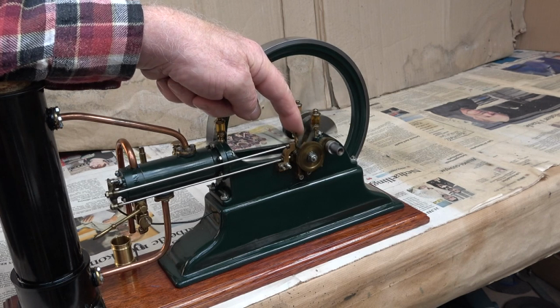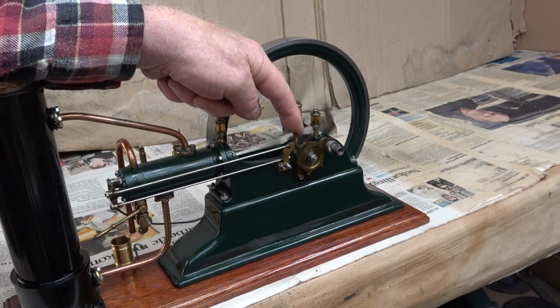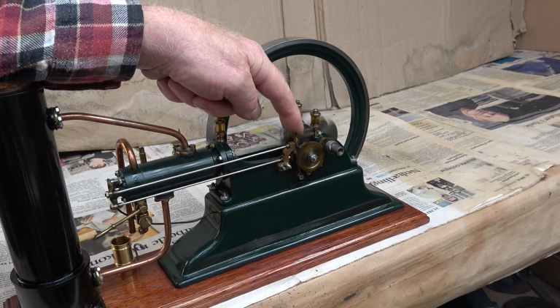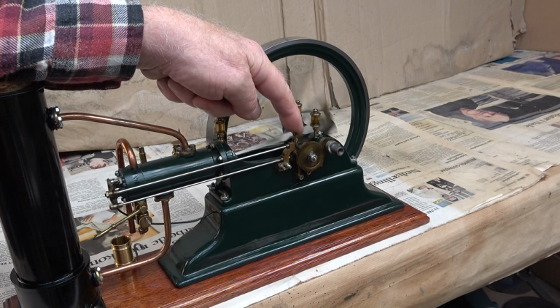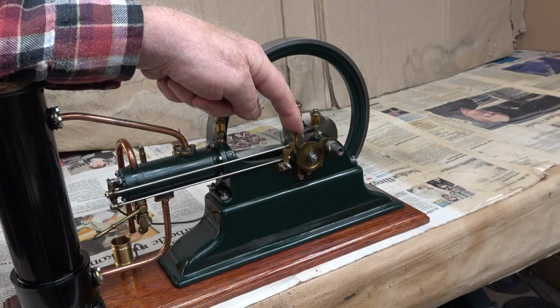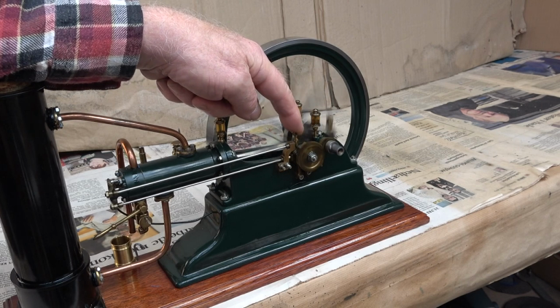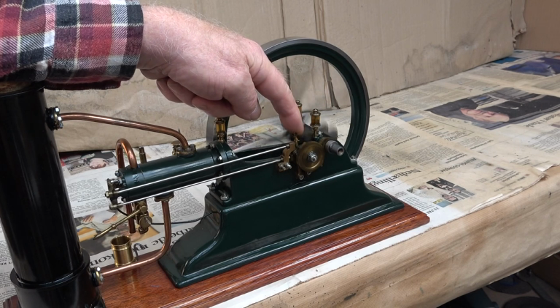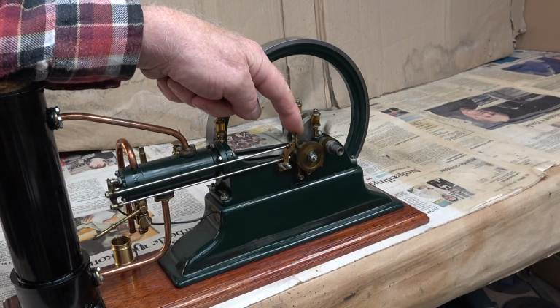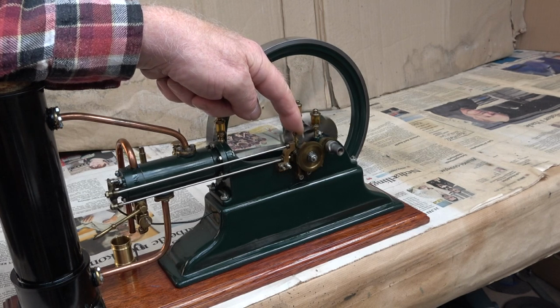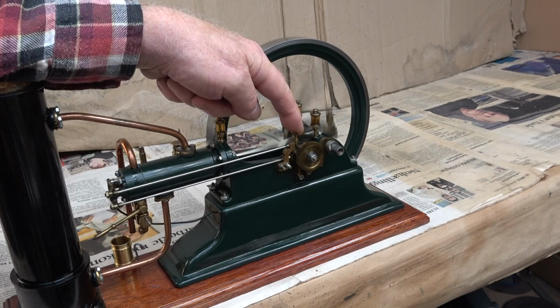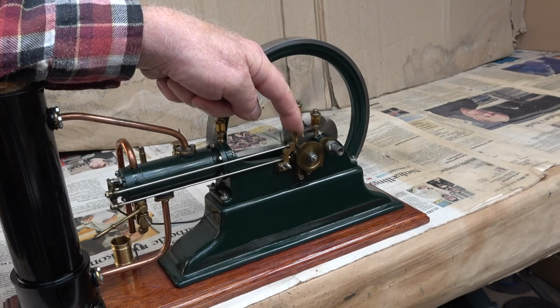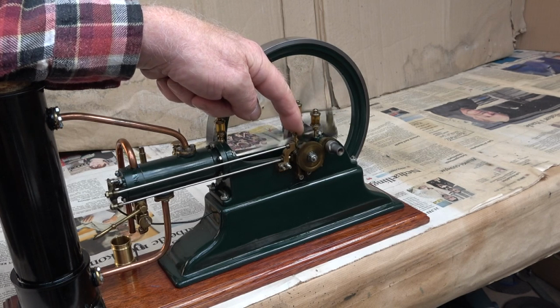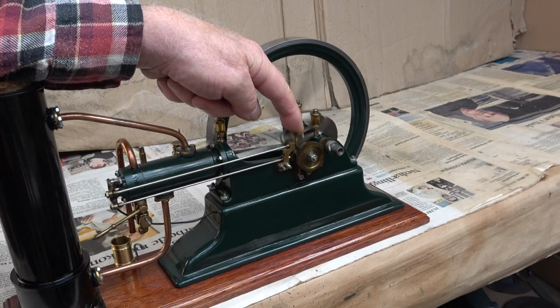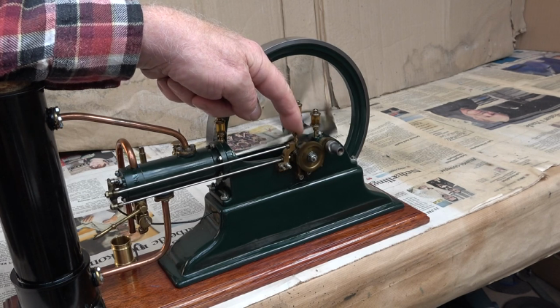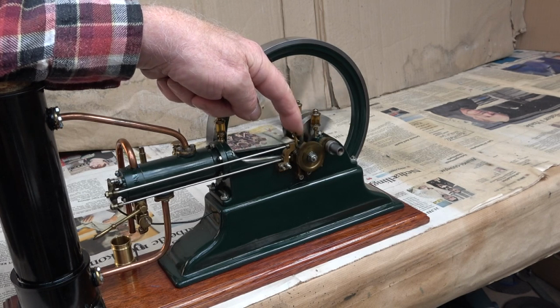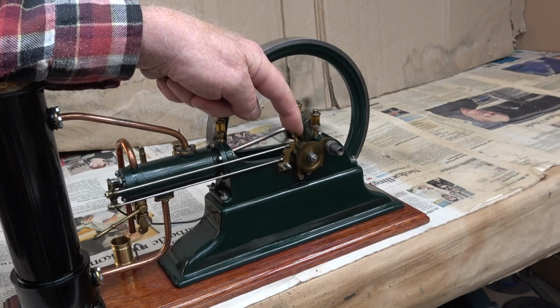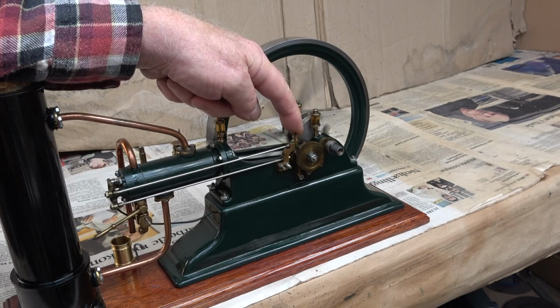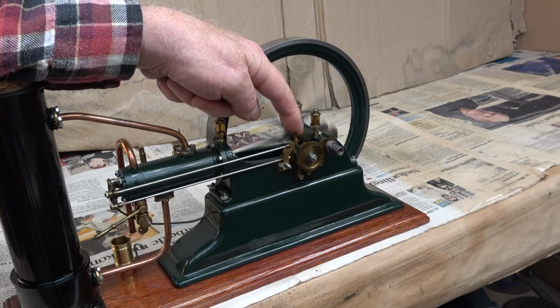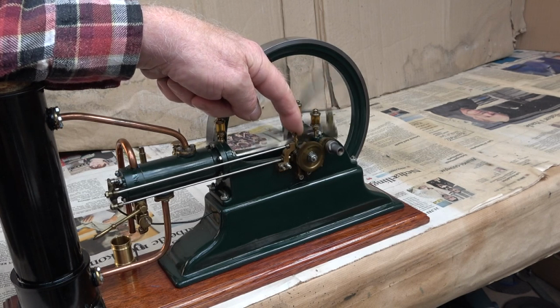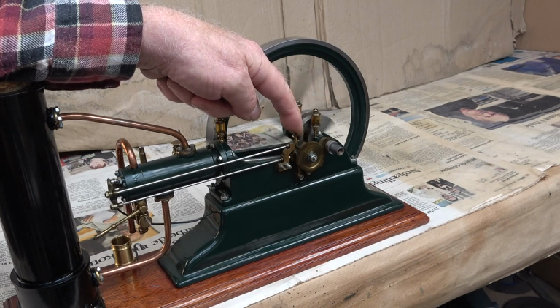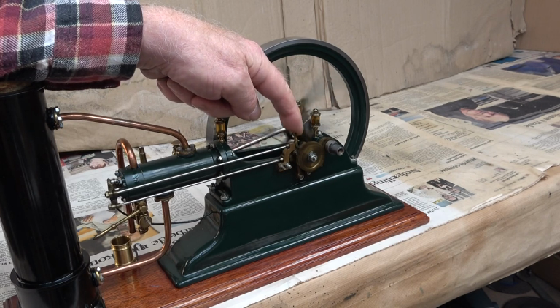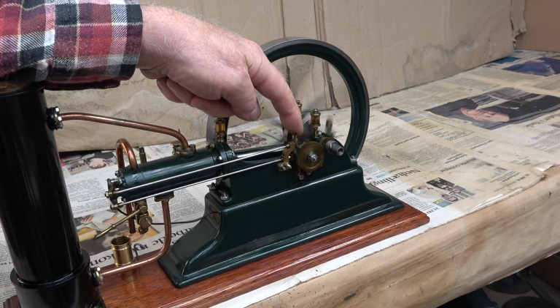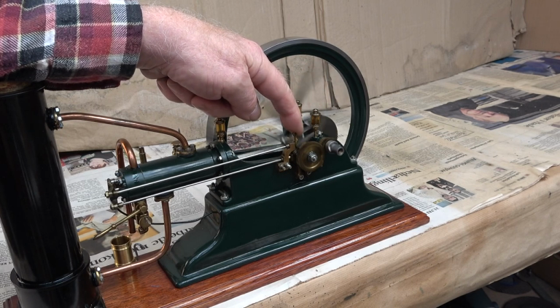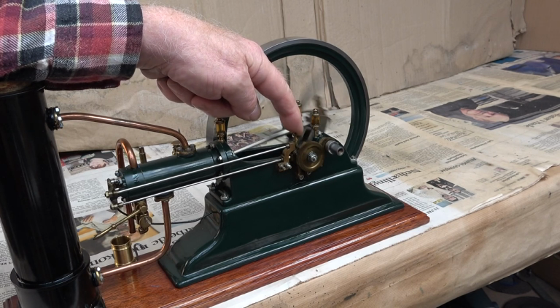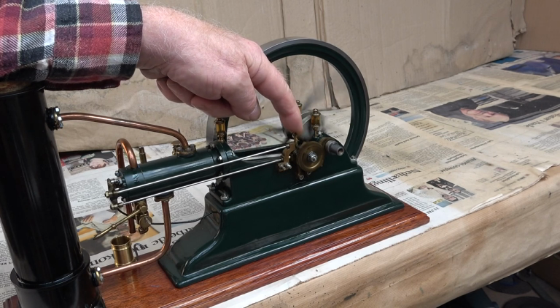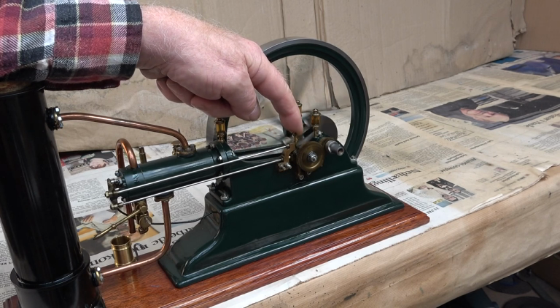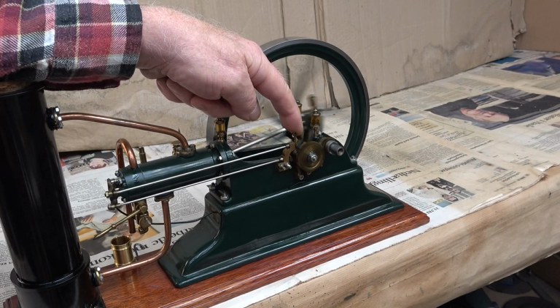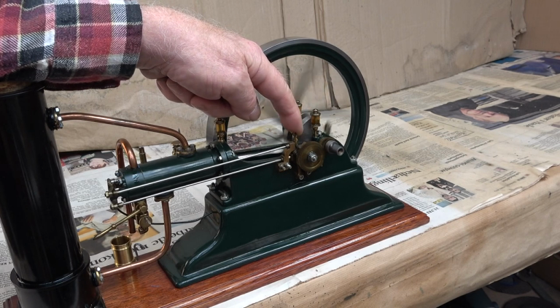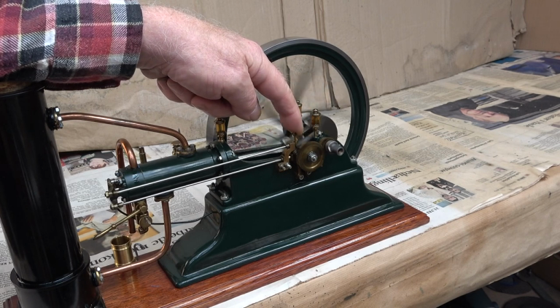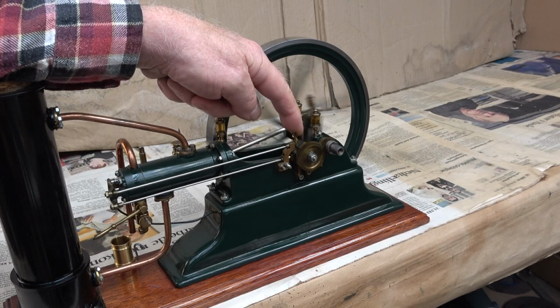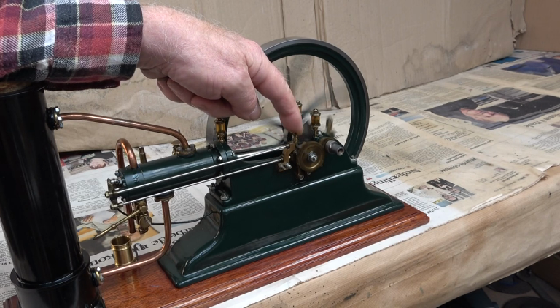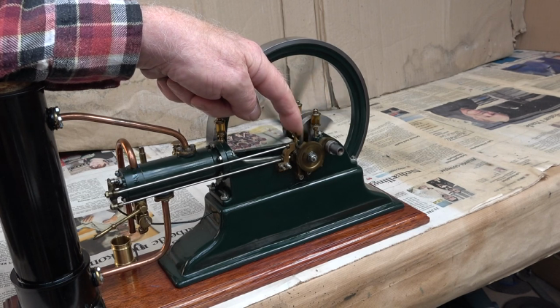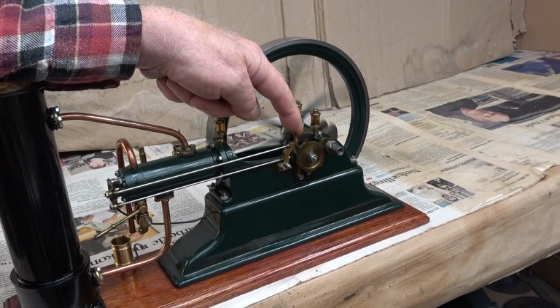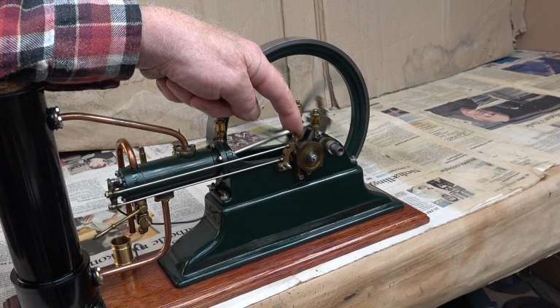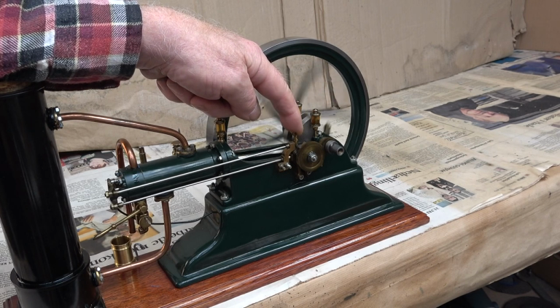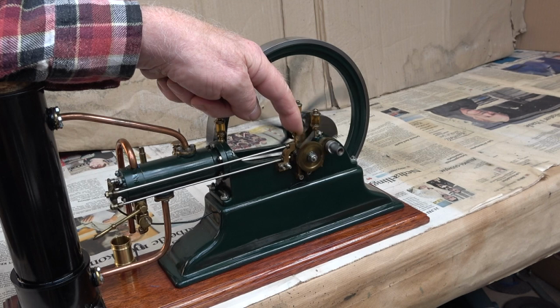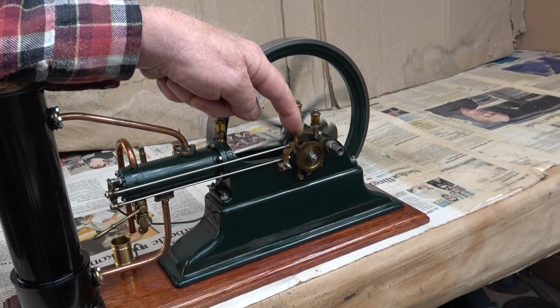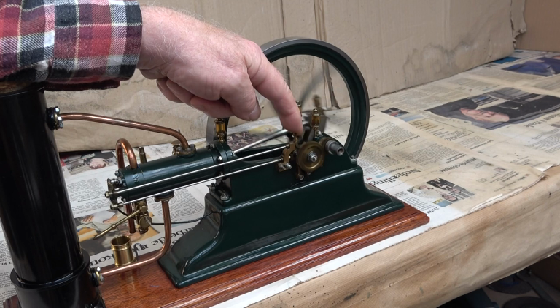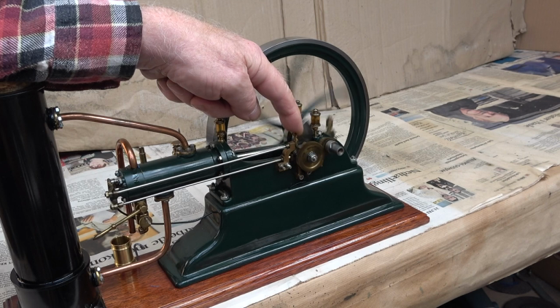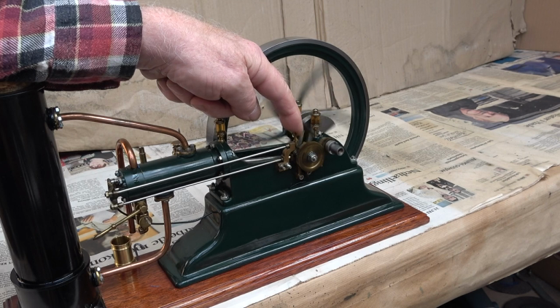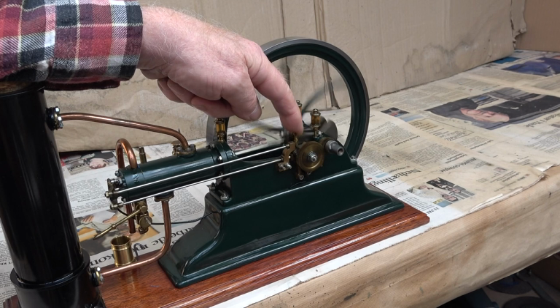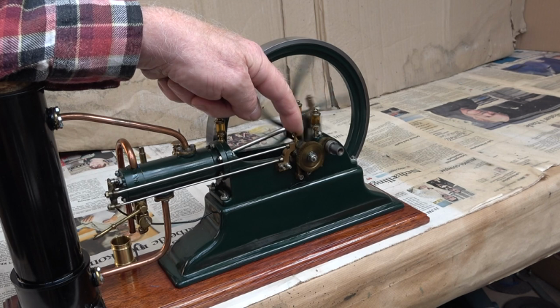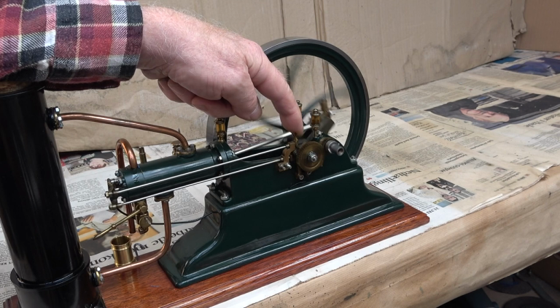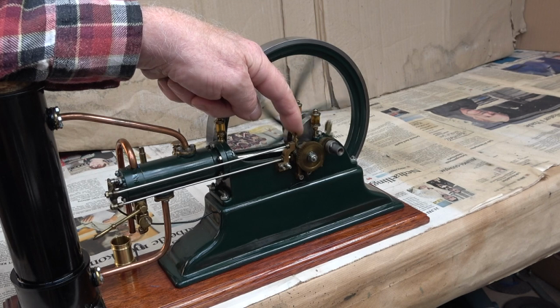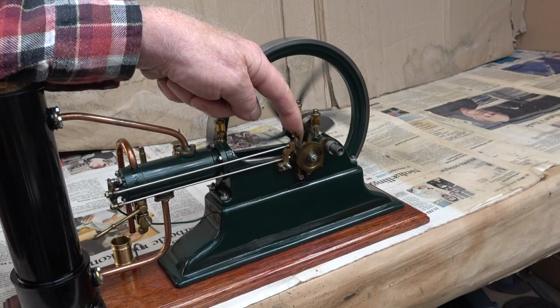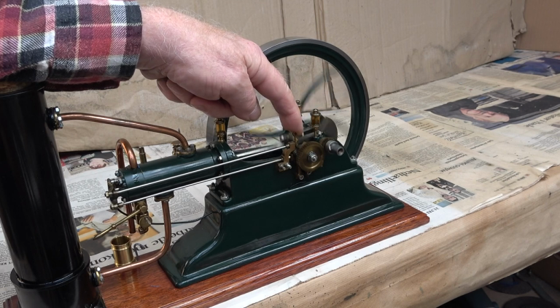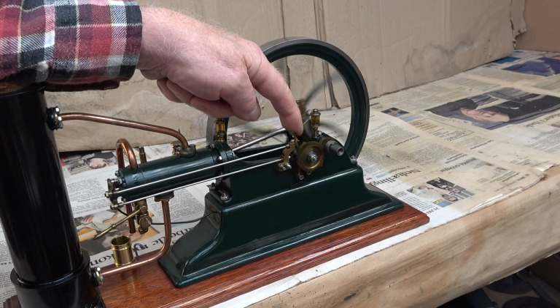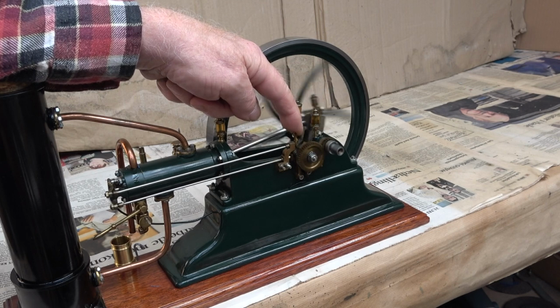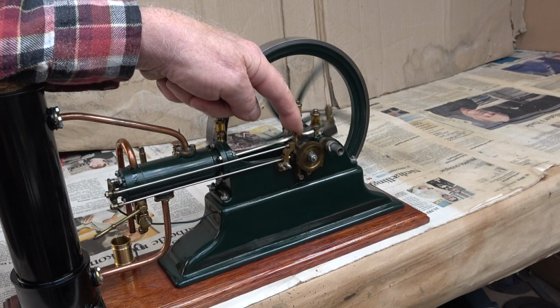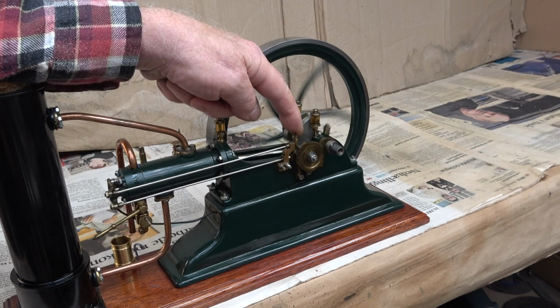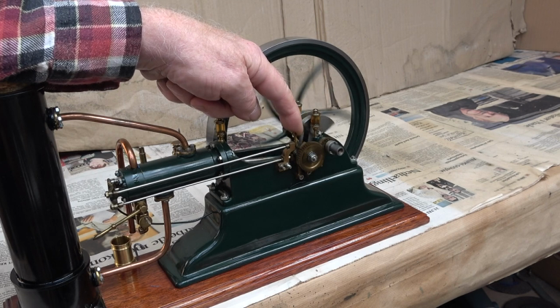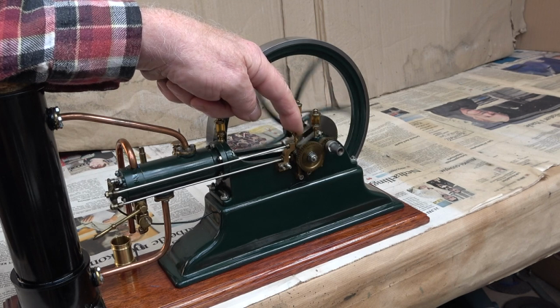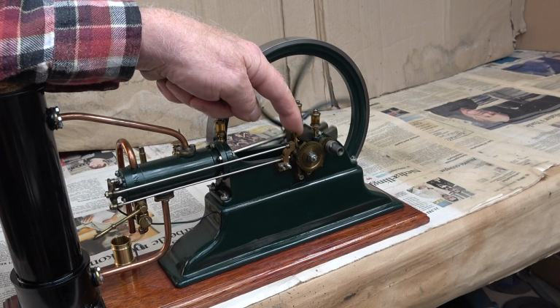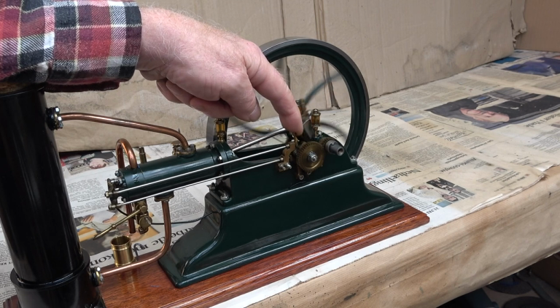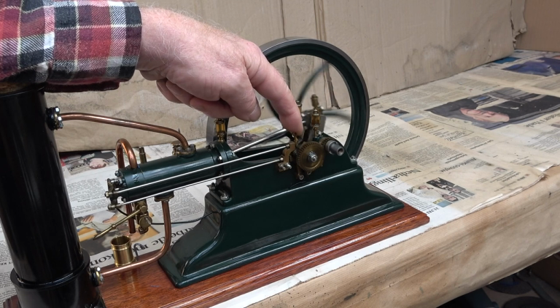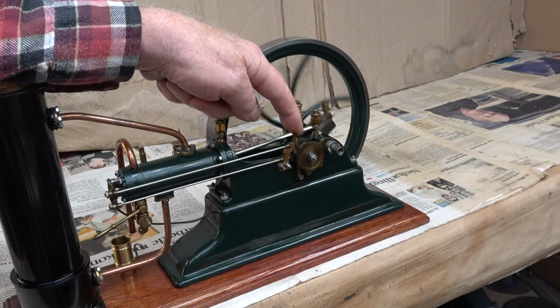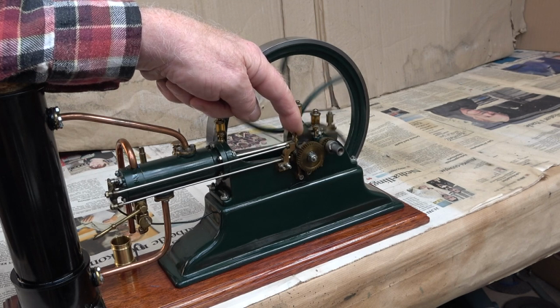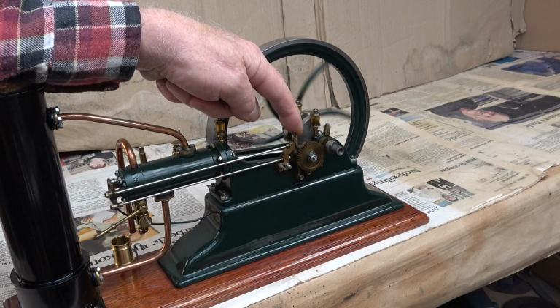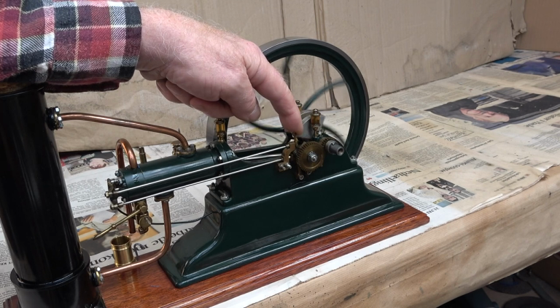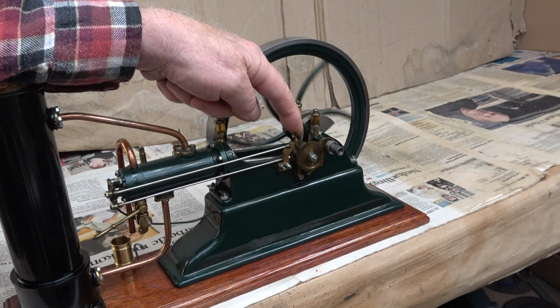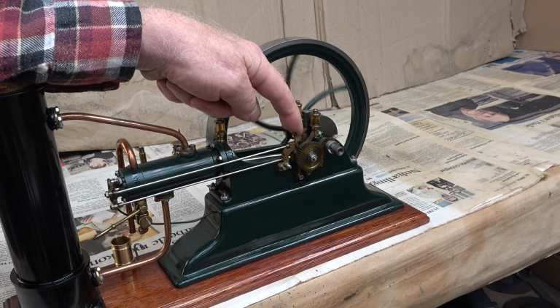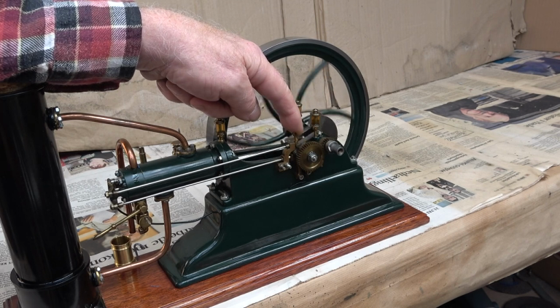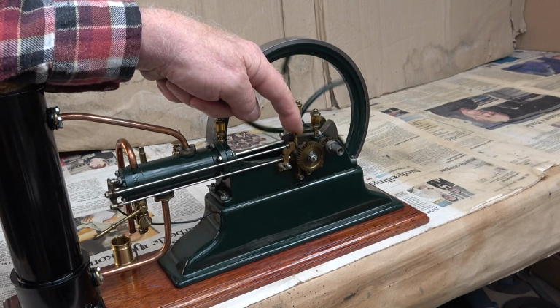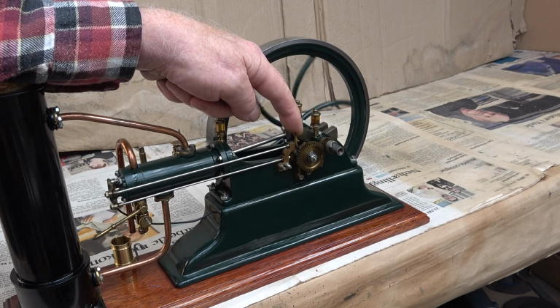Yes, it's nice to see the old engine running again. Thank you very much for watching, and bye bye.